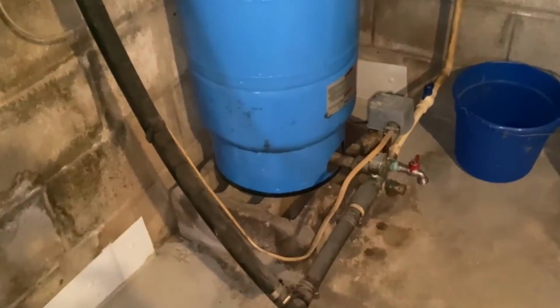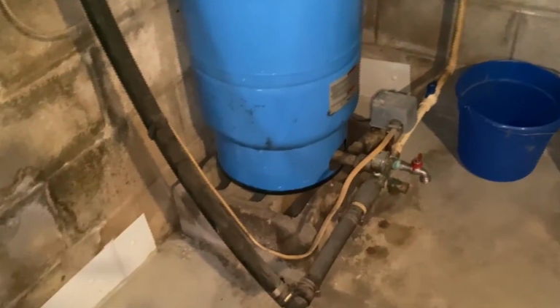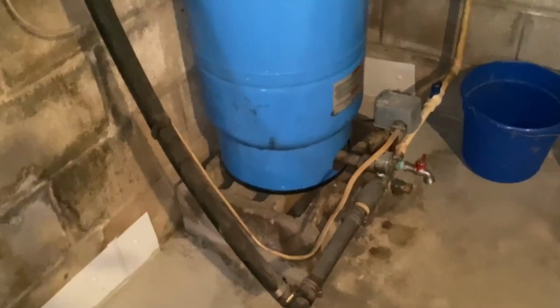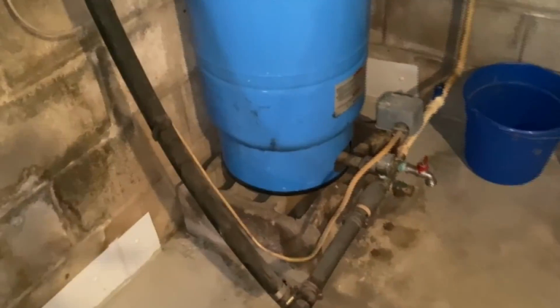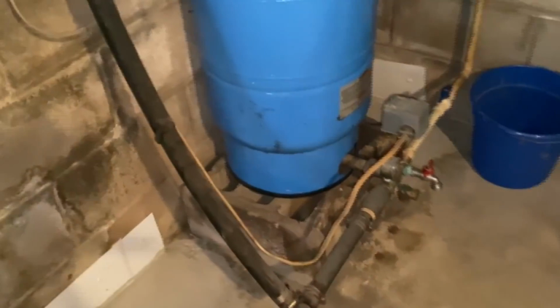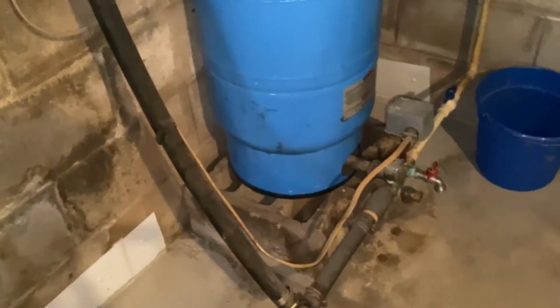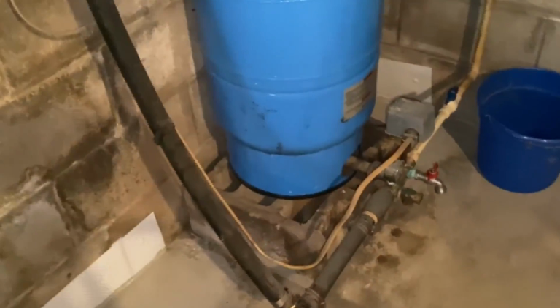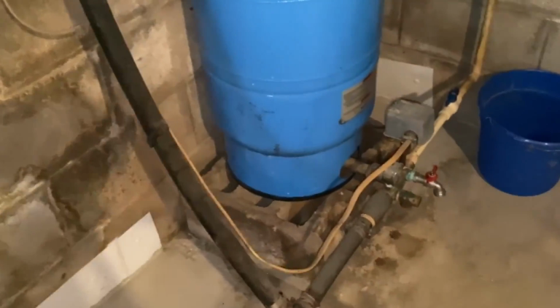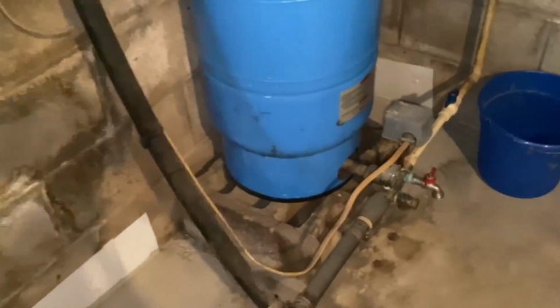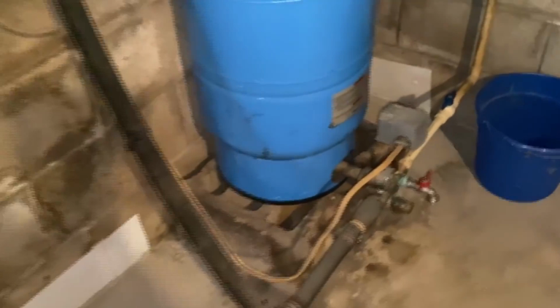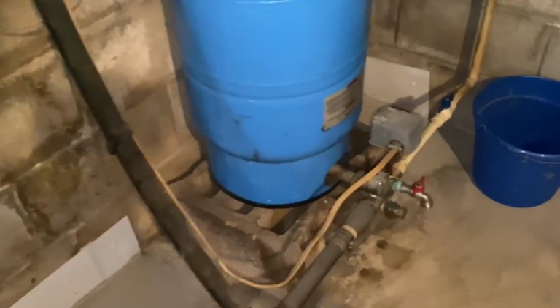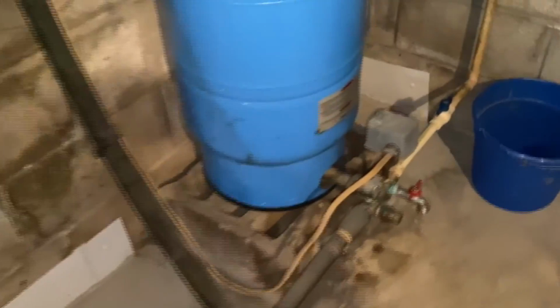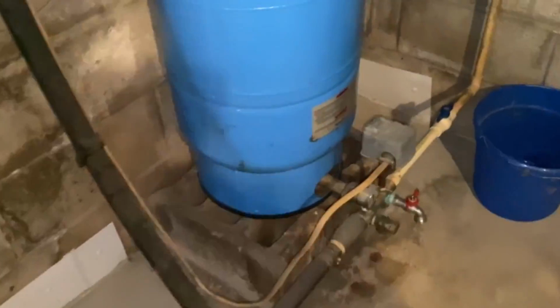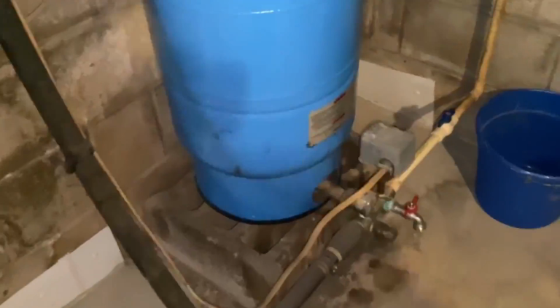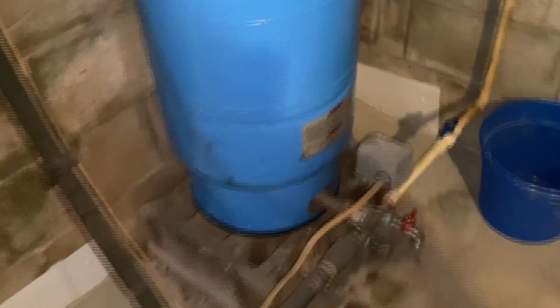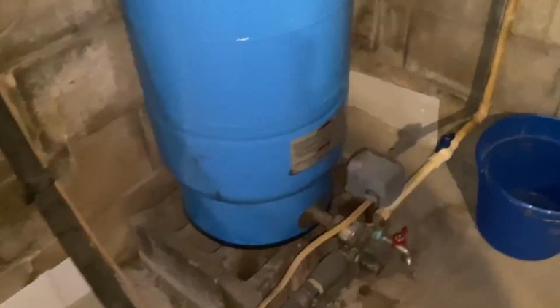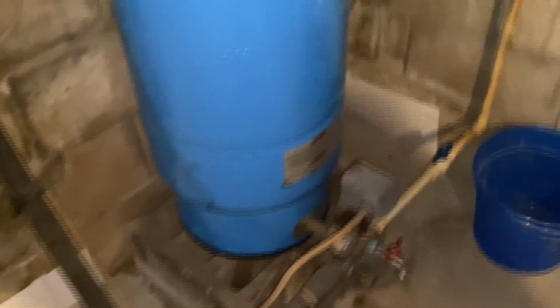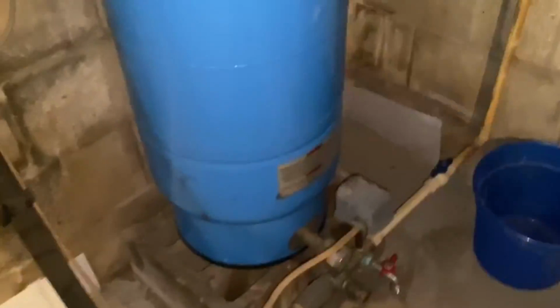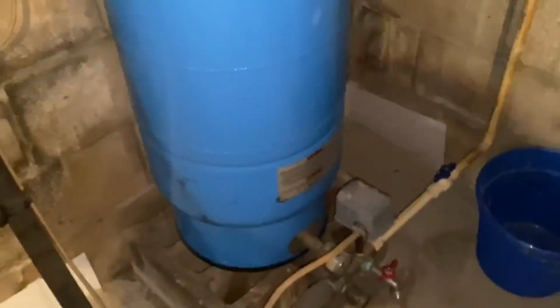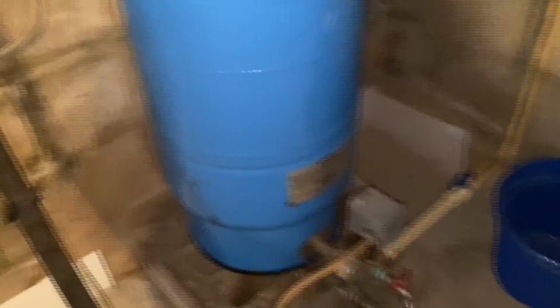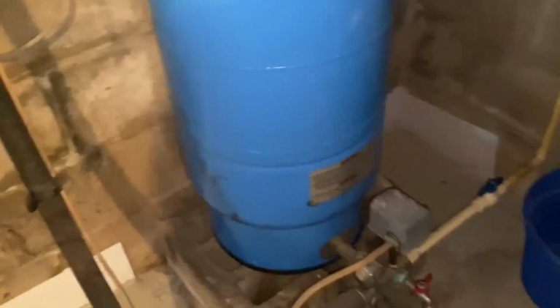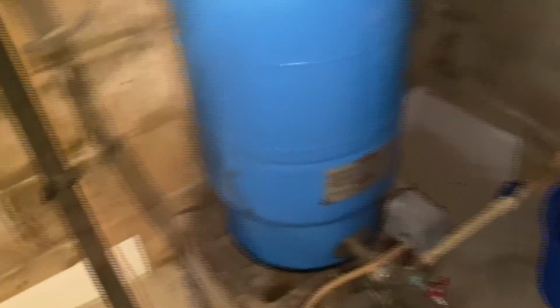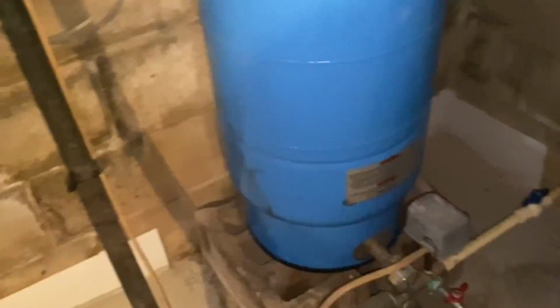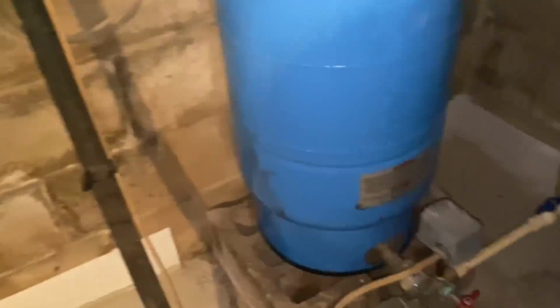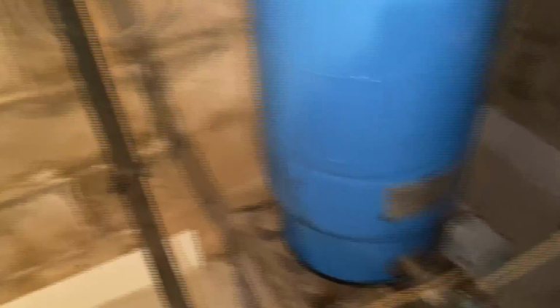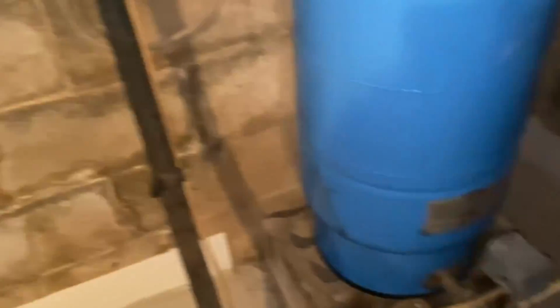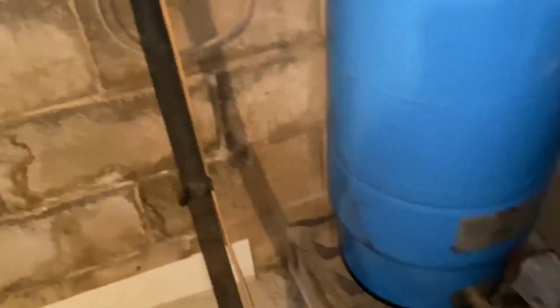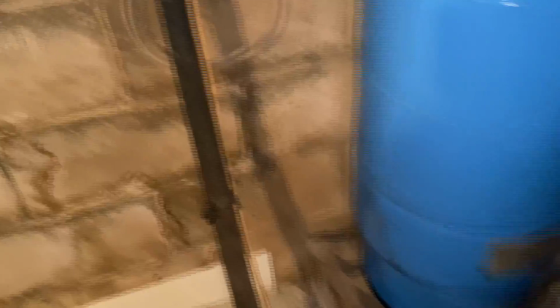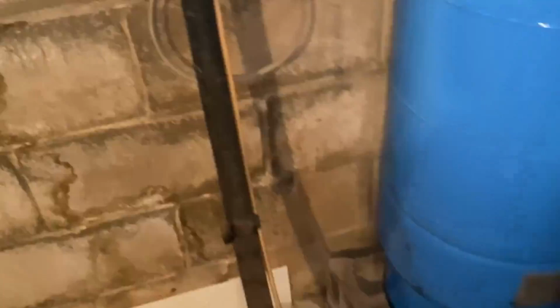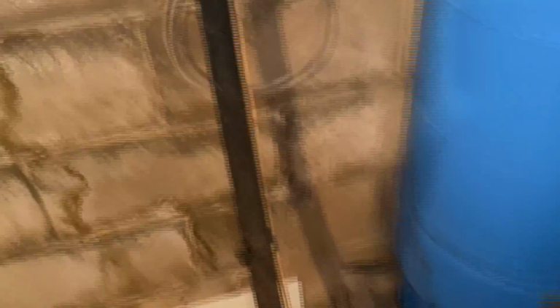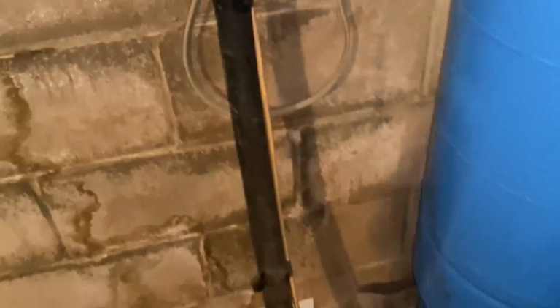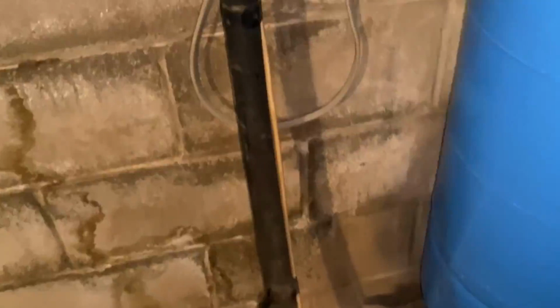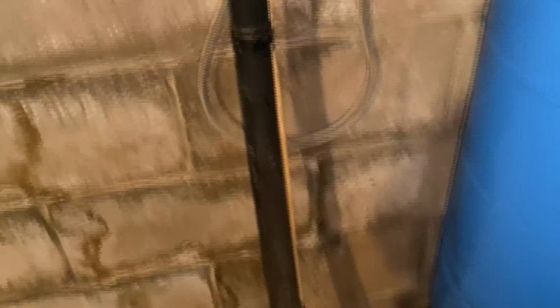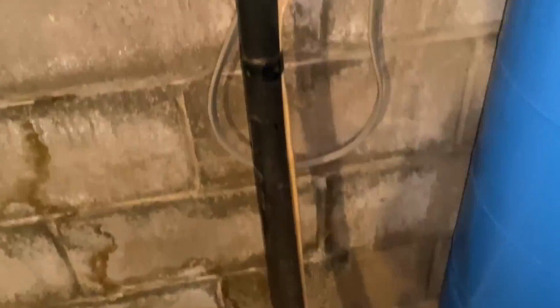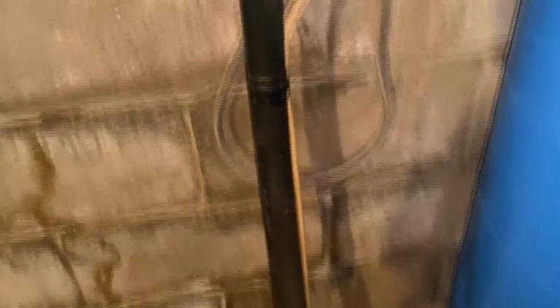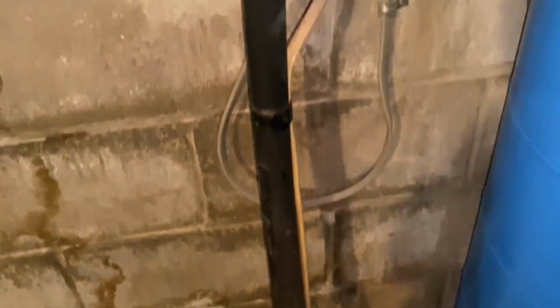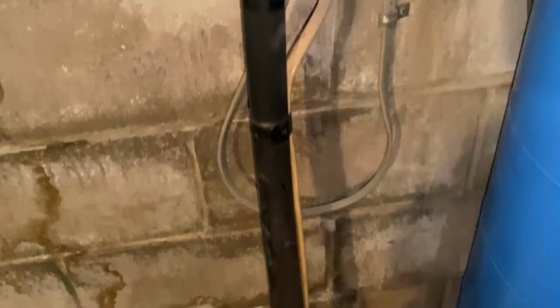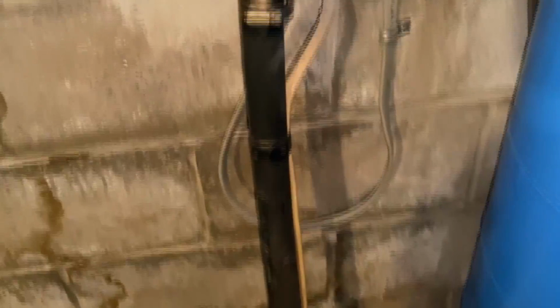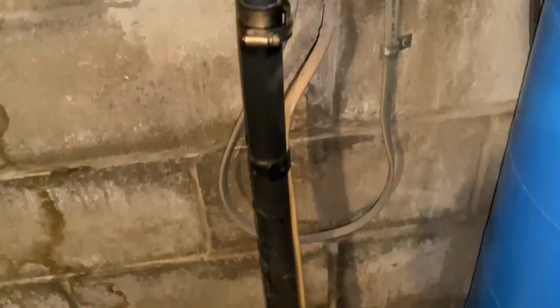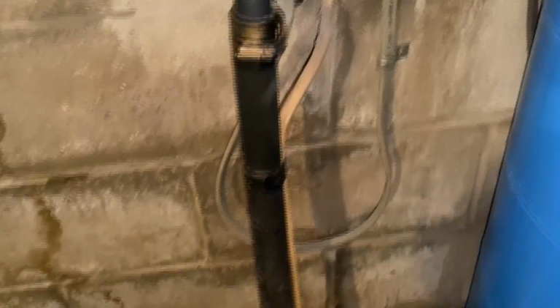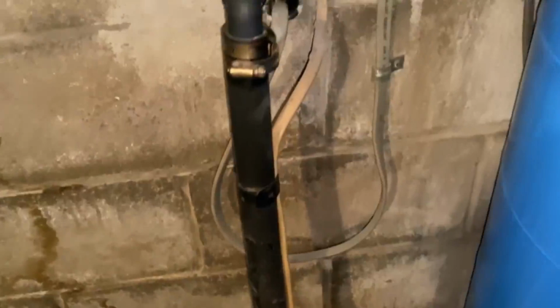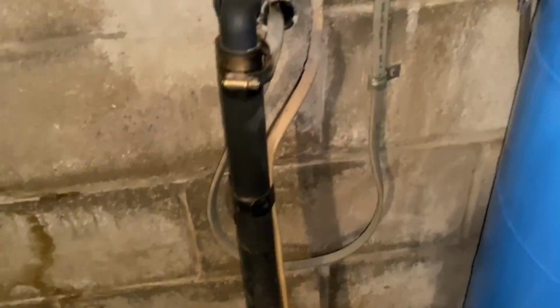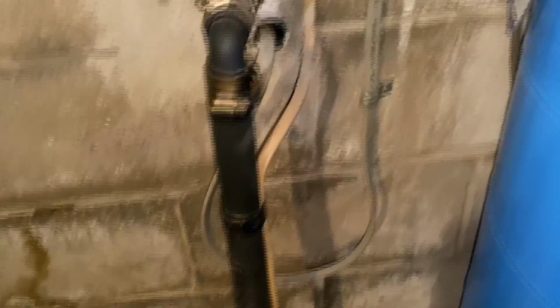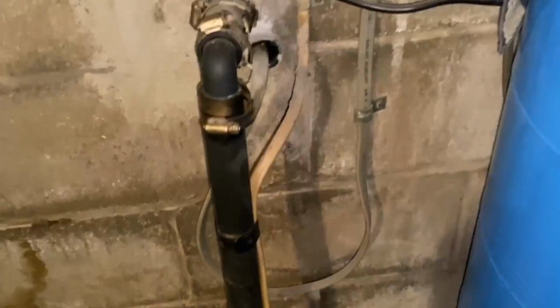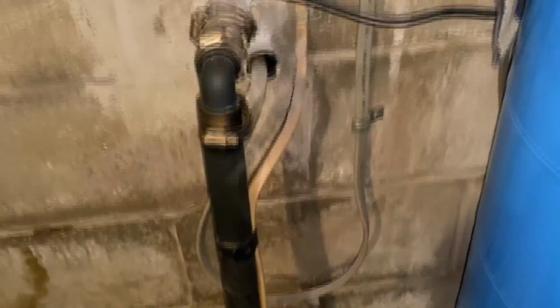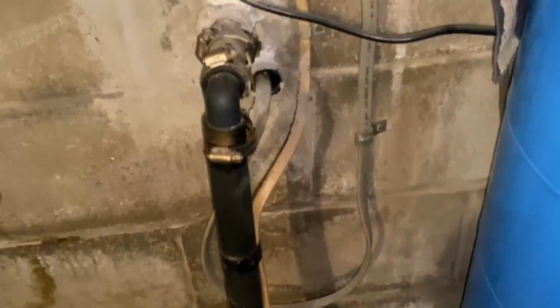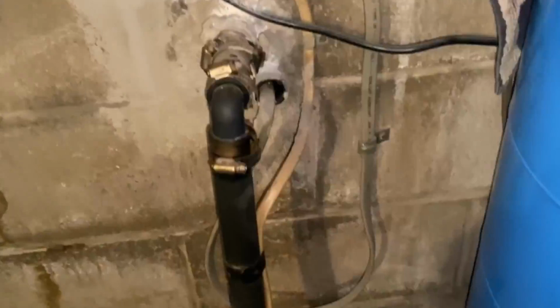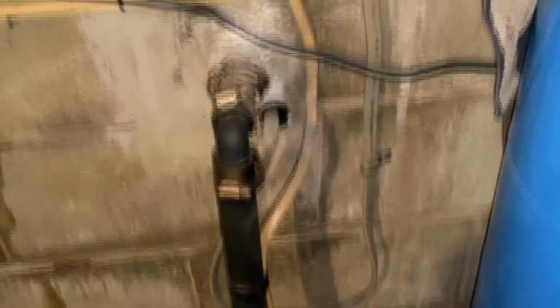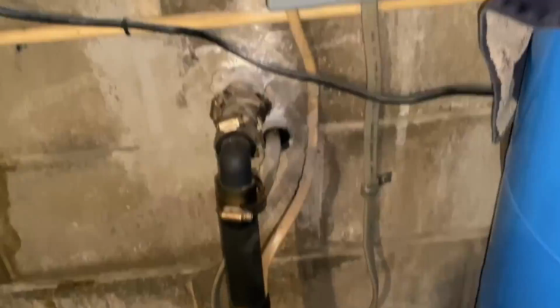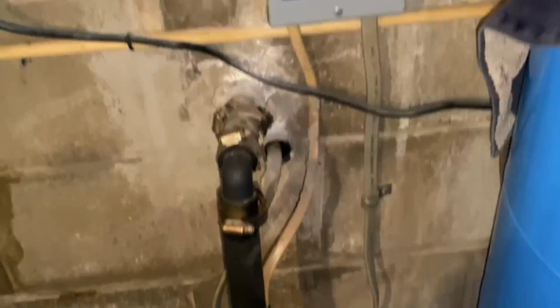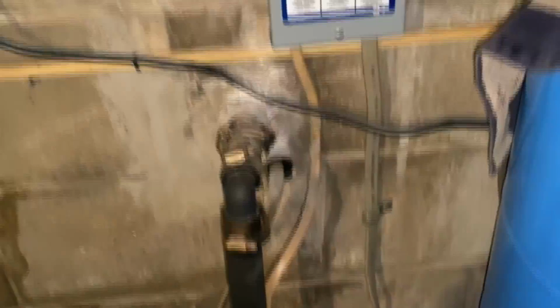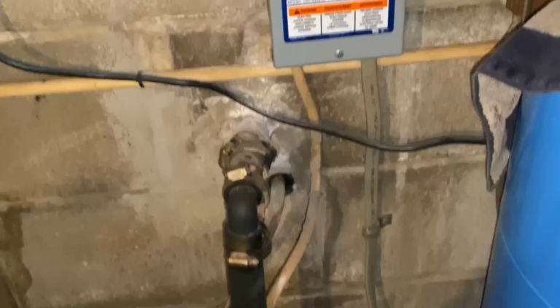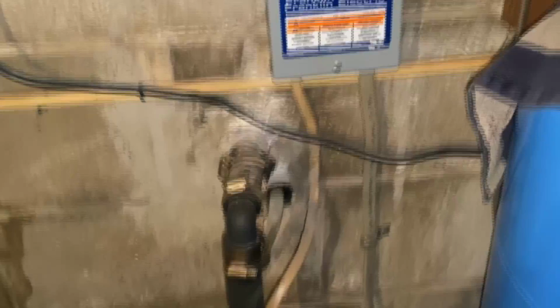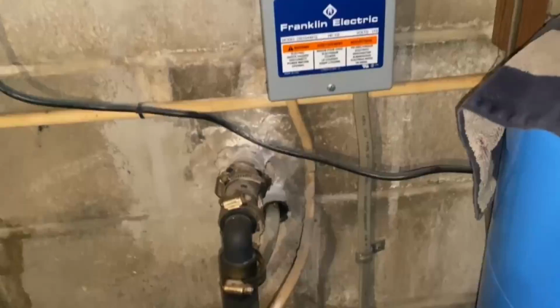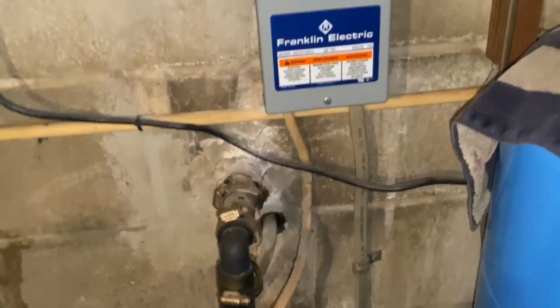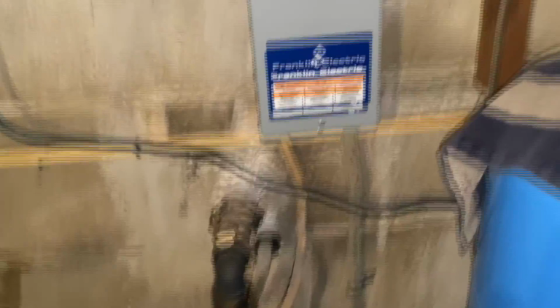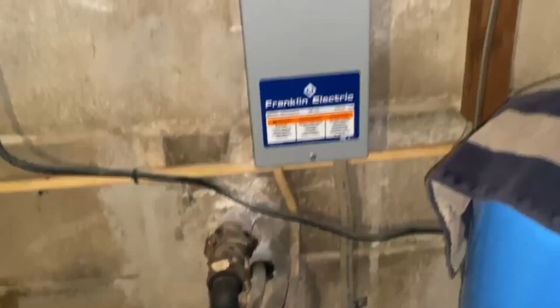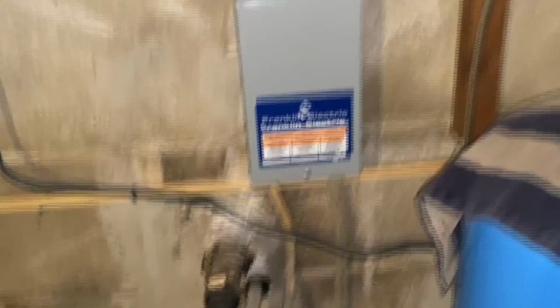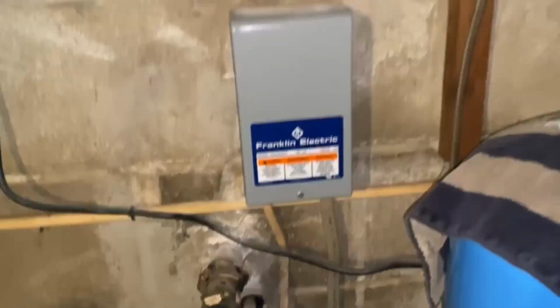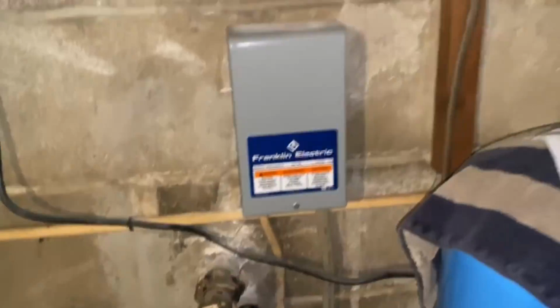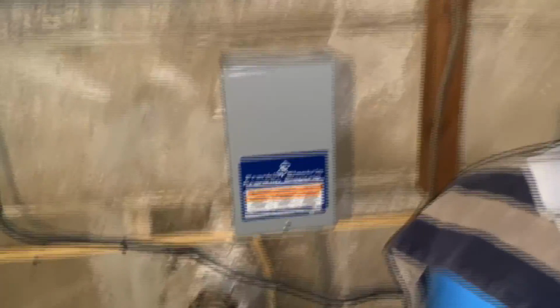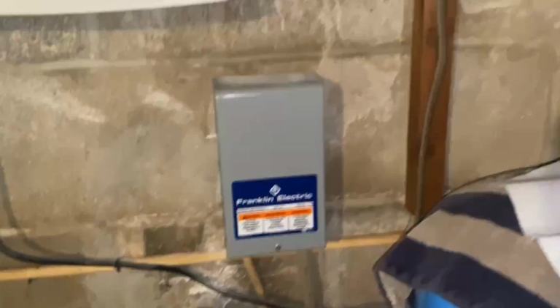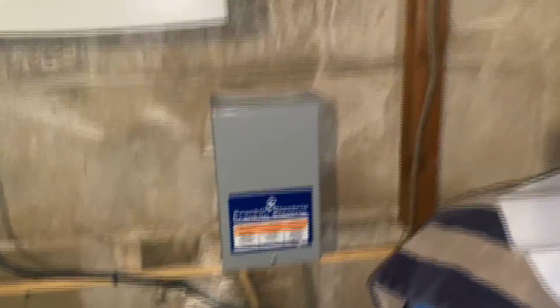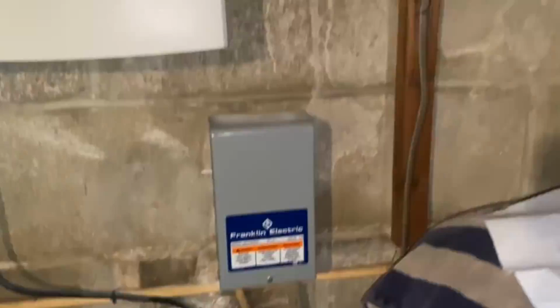Good morning. We're going to go ahead and talk today about how to check the air pressure in your well tank.